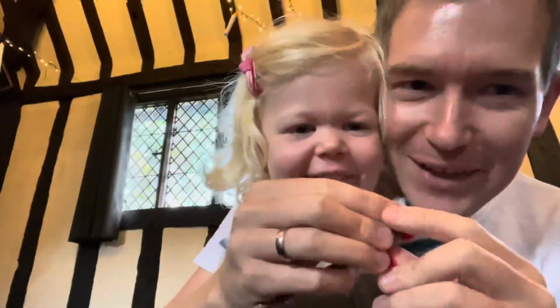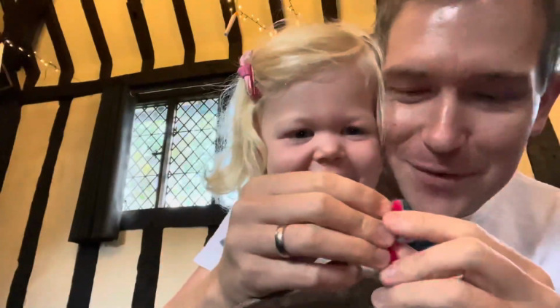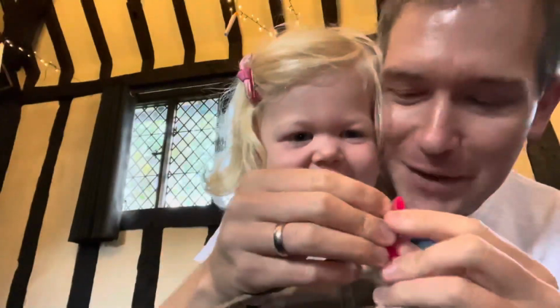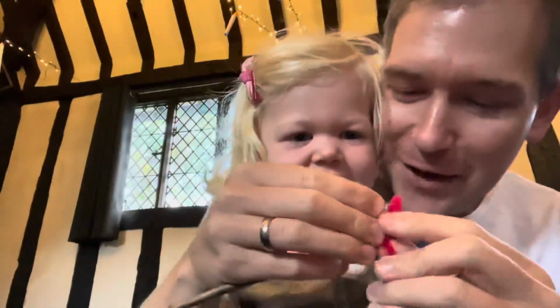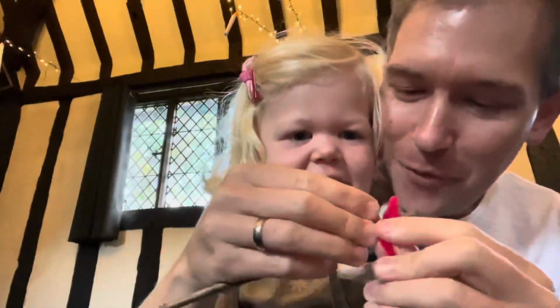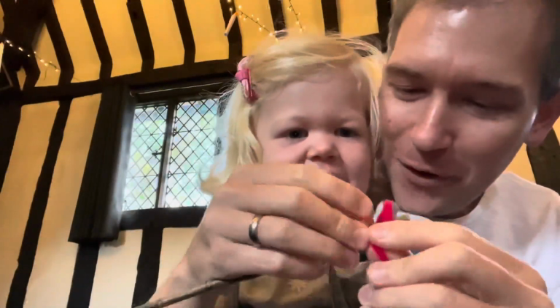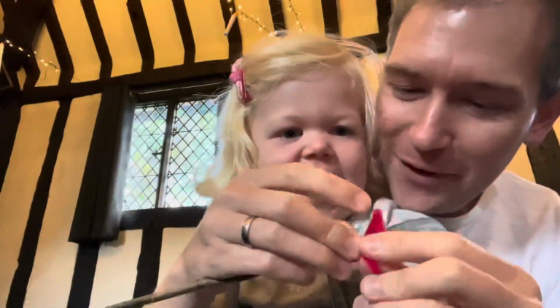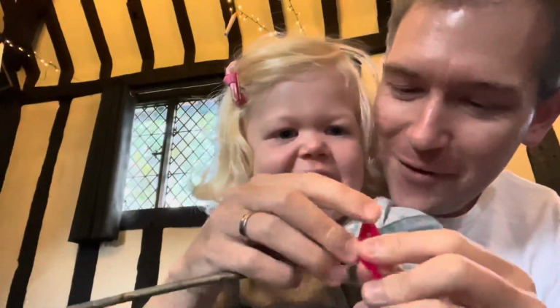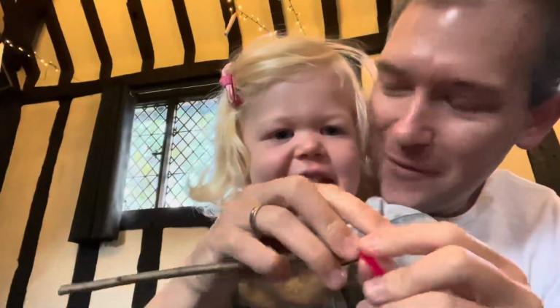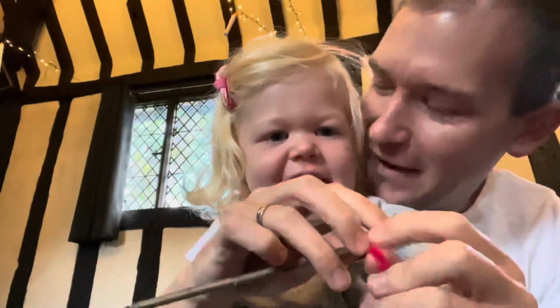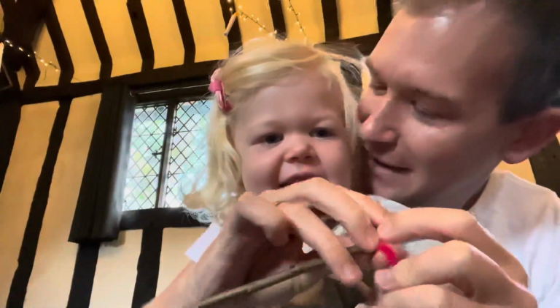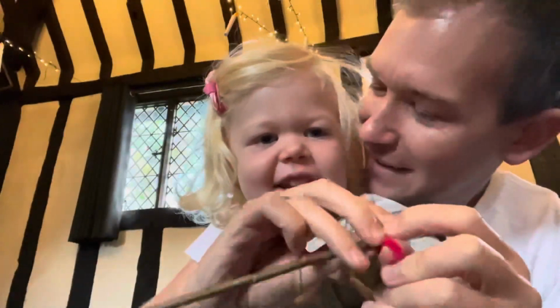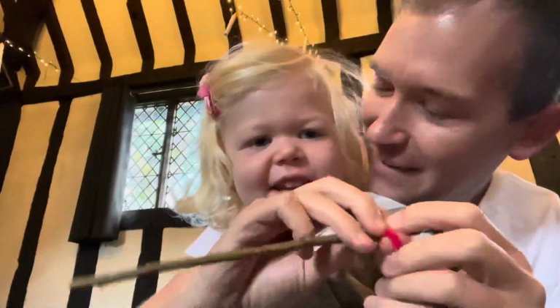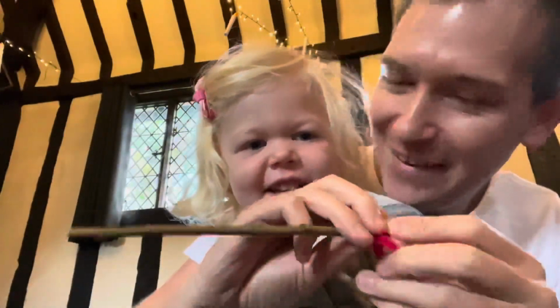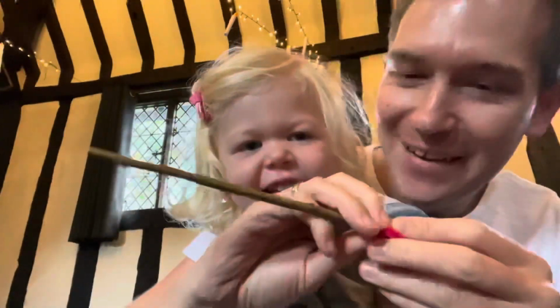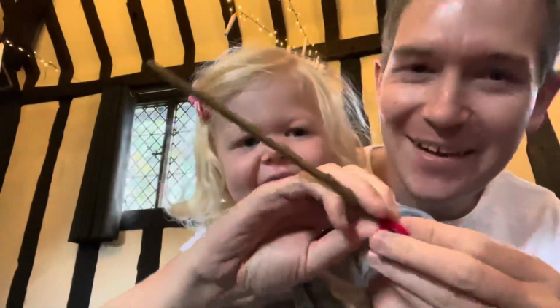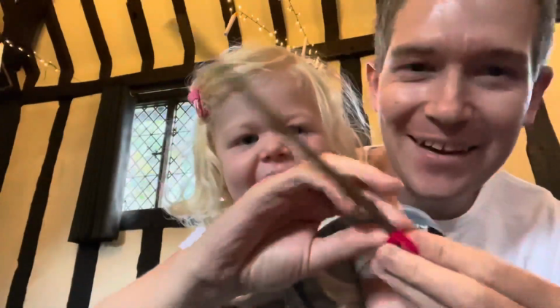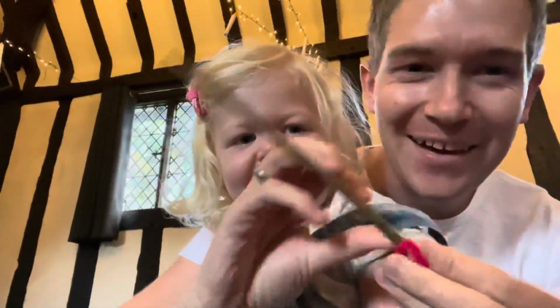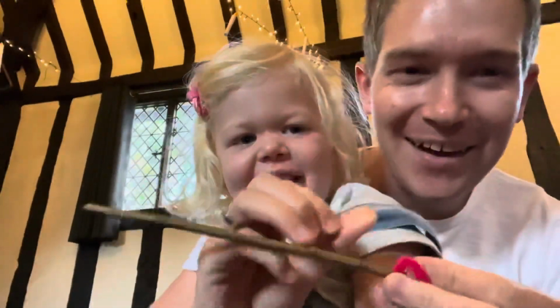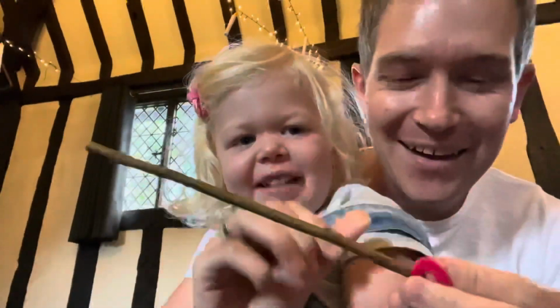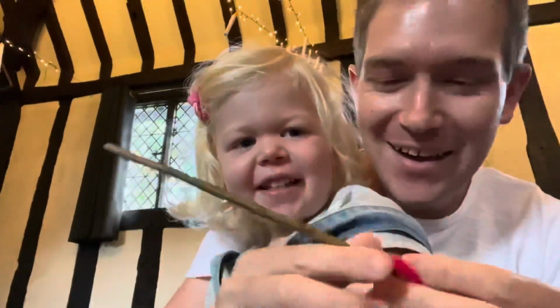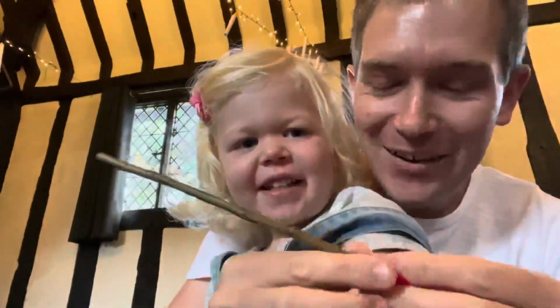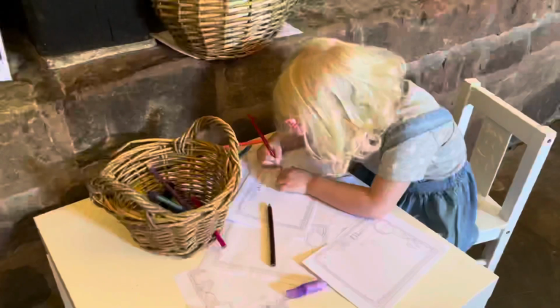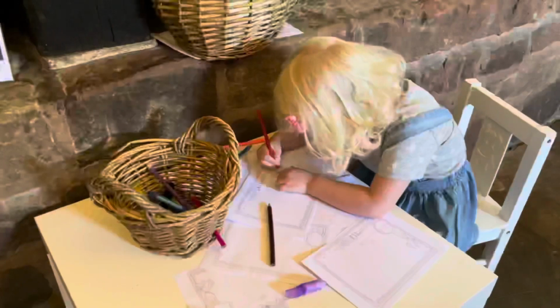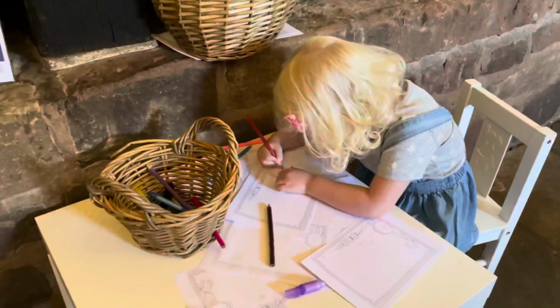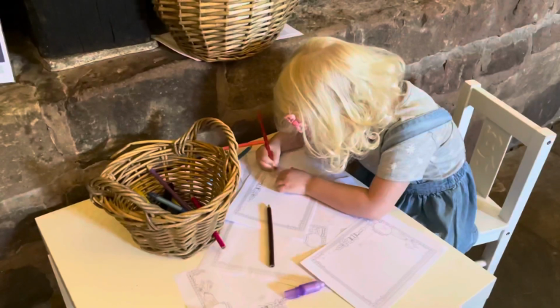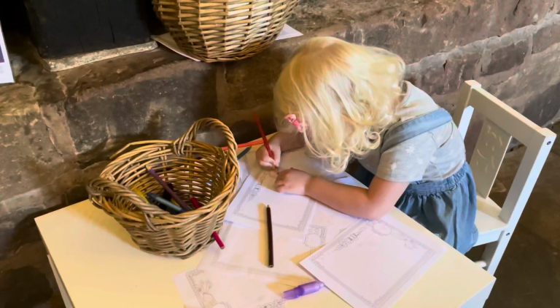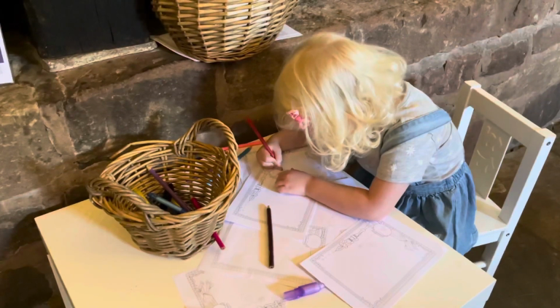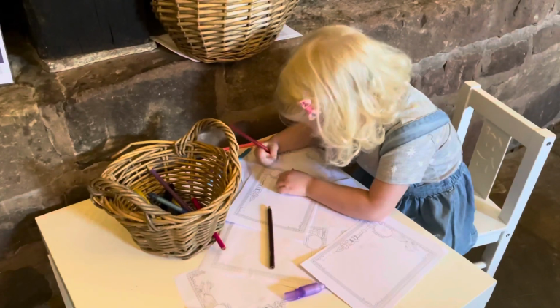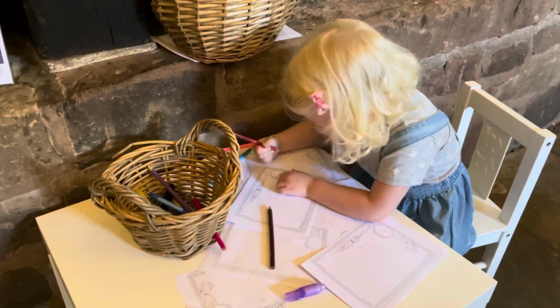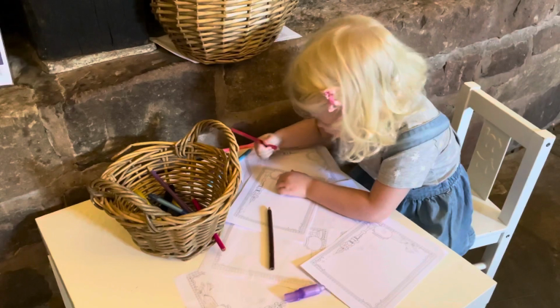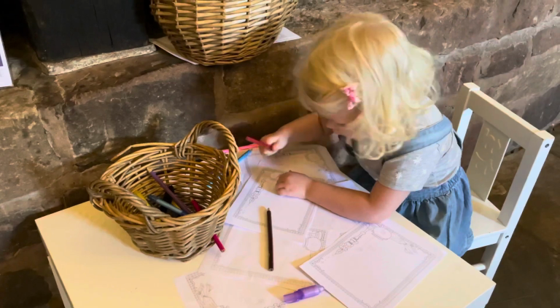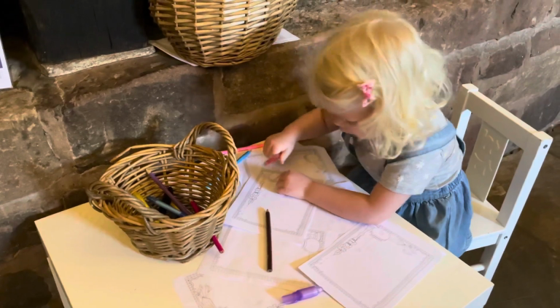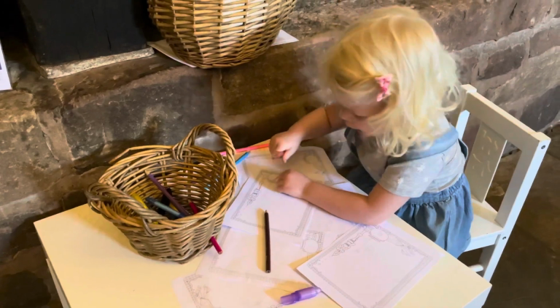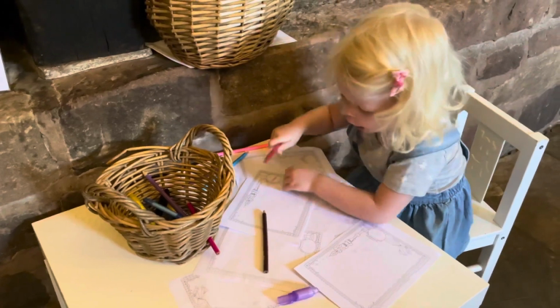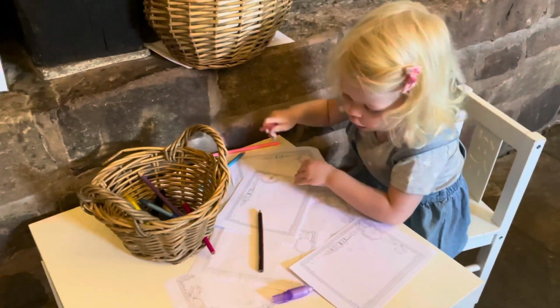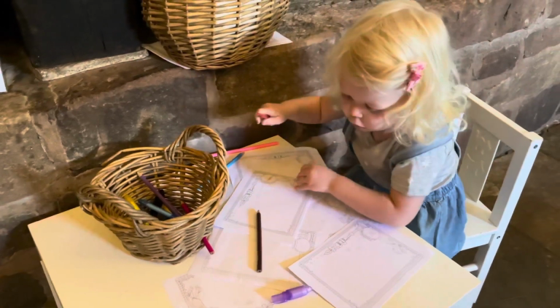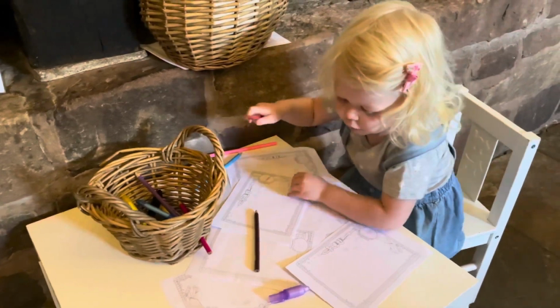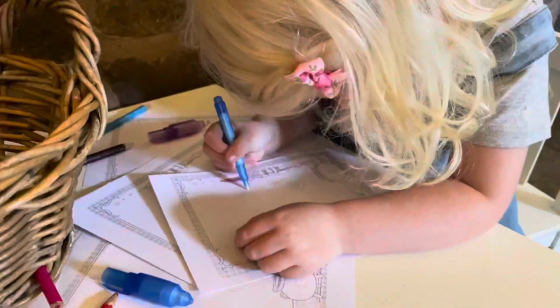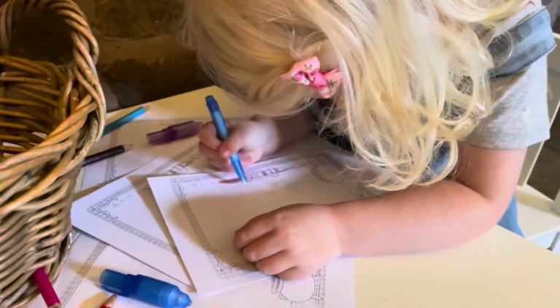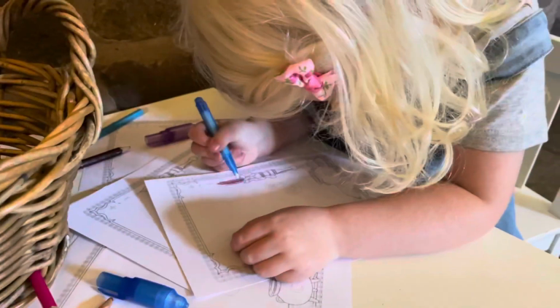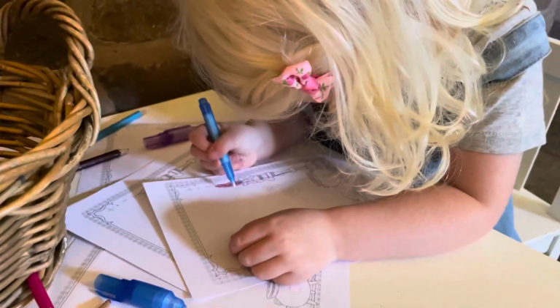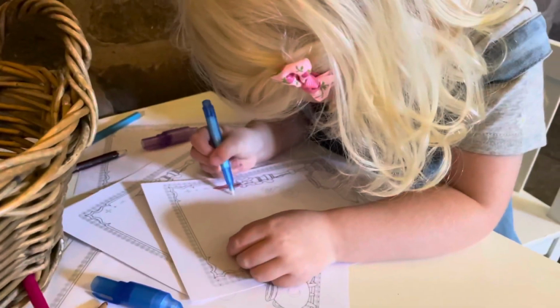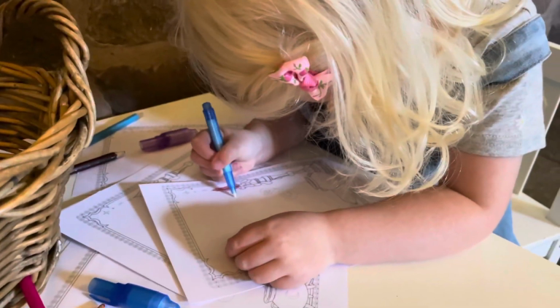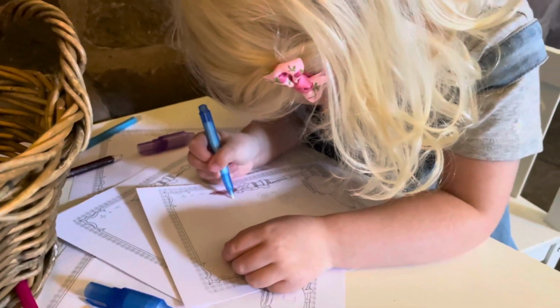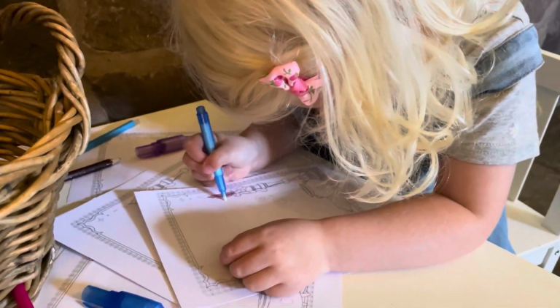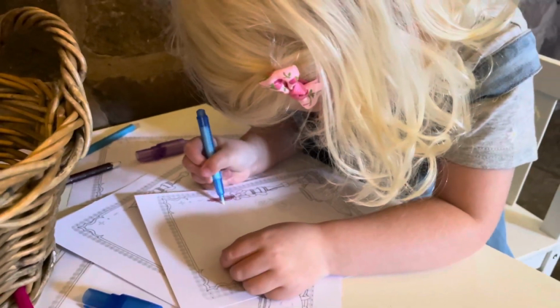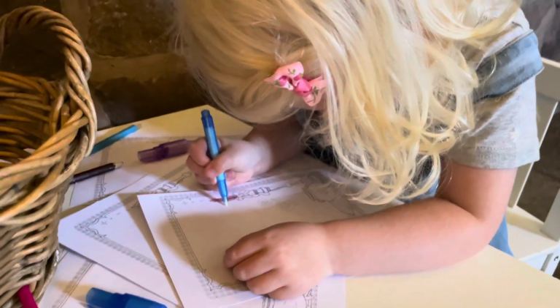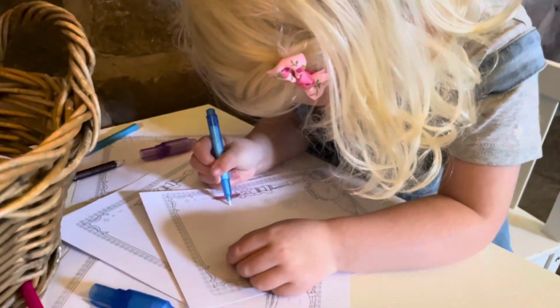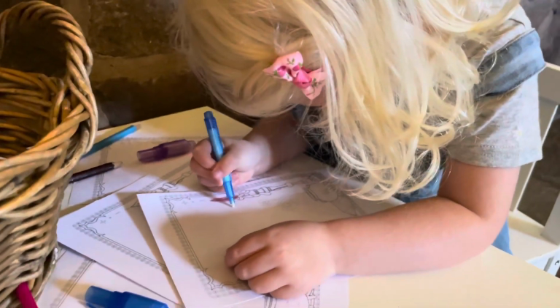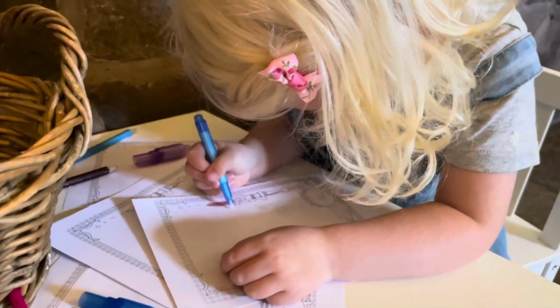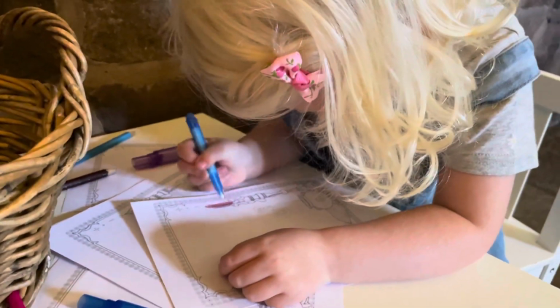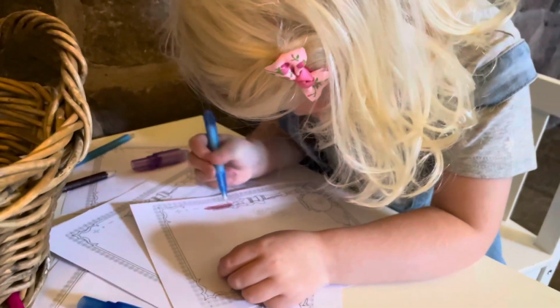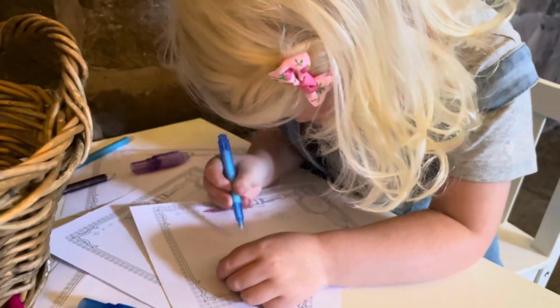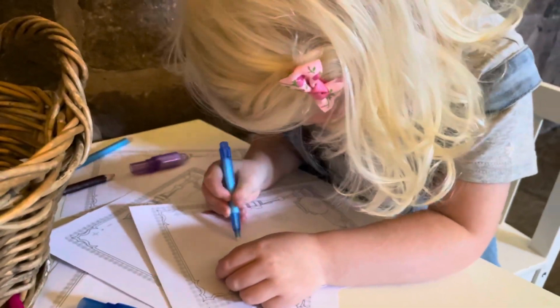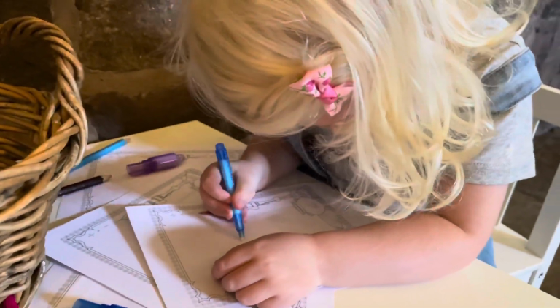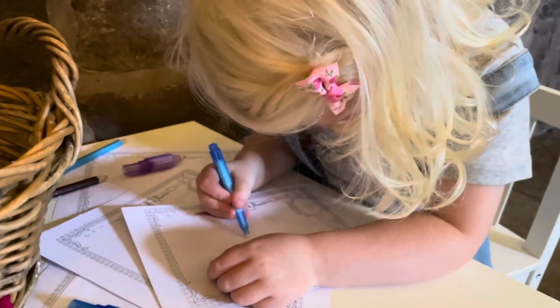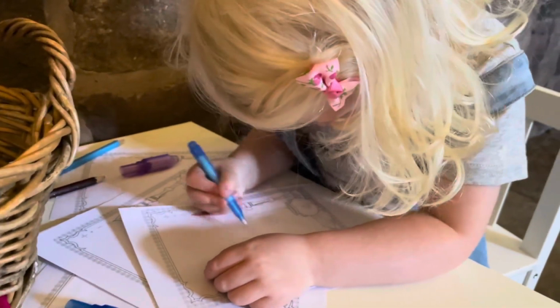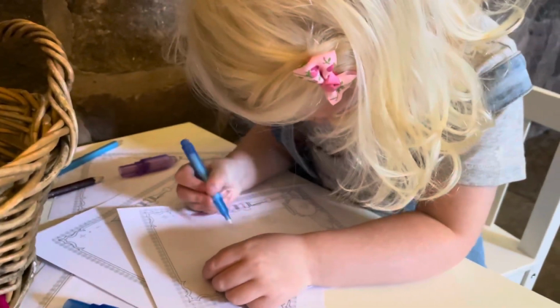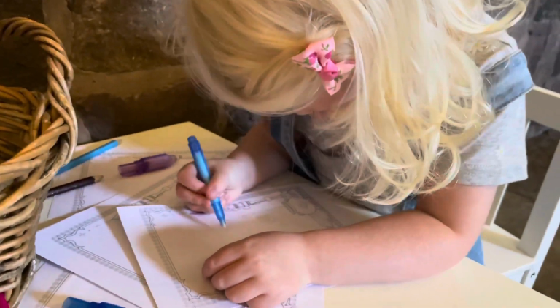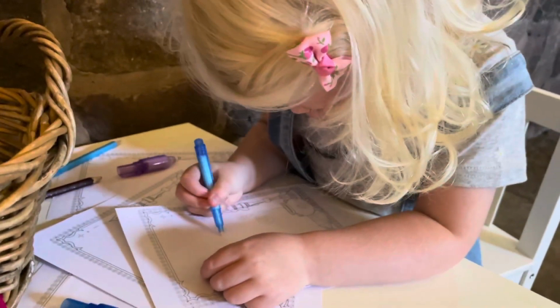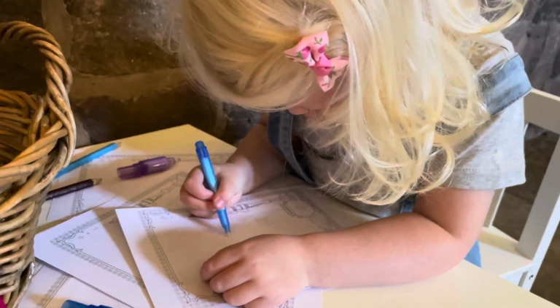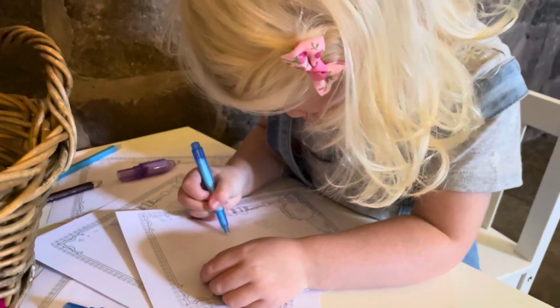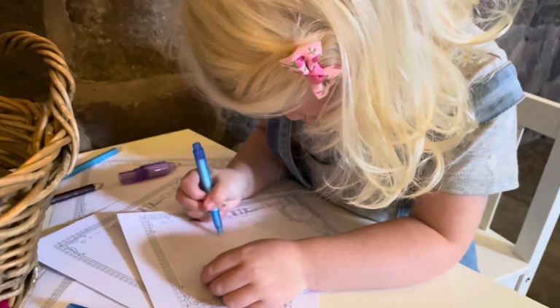We're going to make a wand. They're magic pens, Charlotte, so it's like Harry Potter magic.